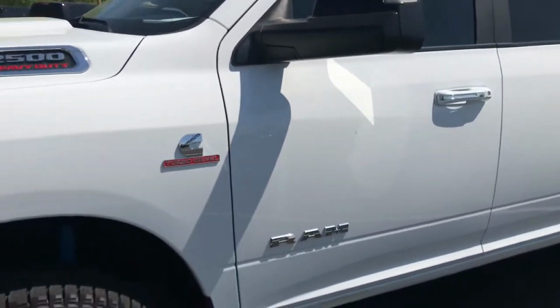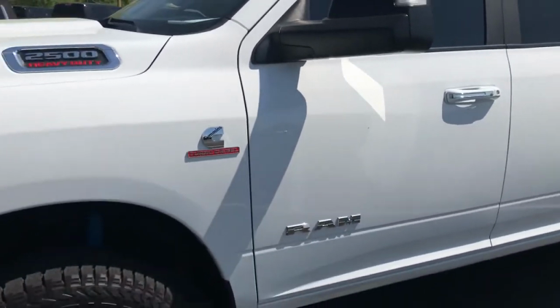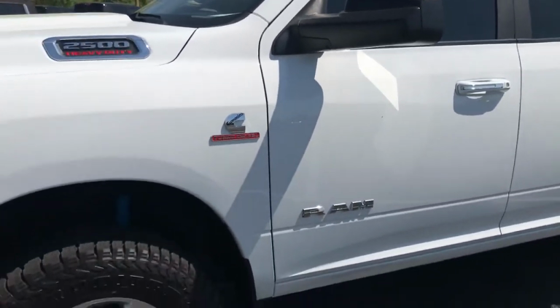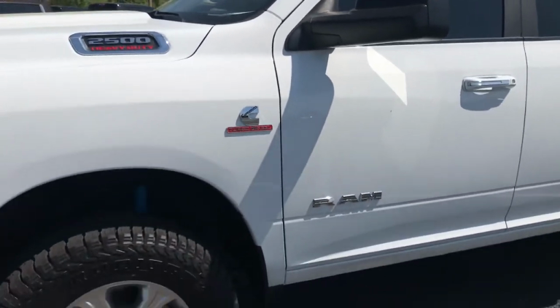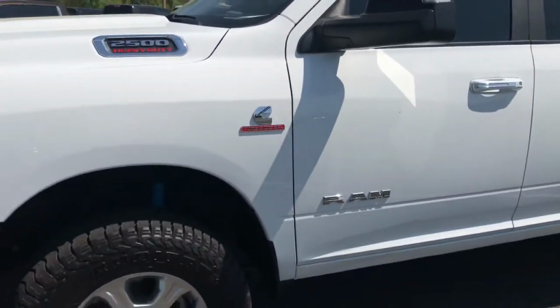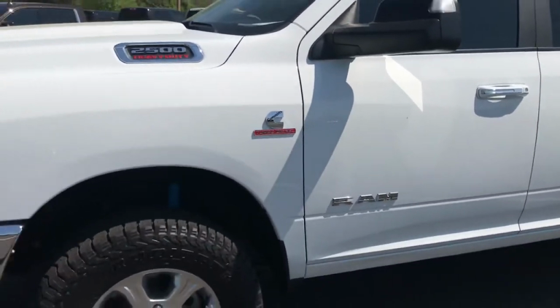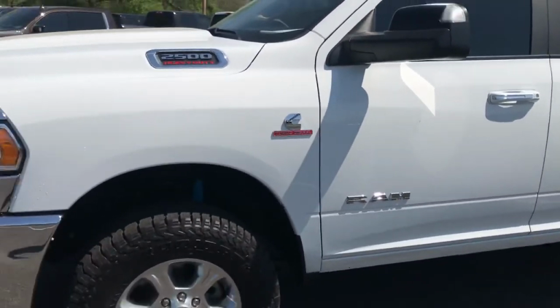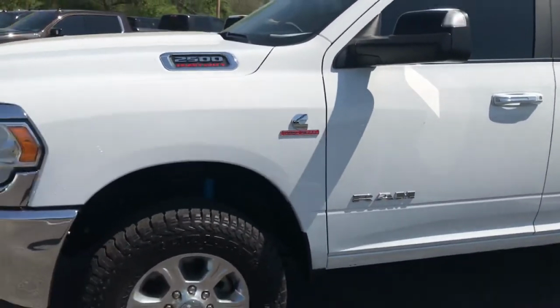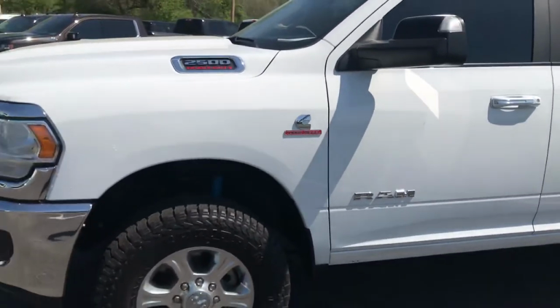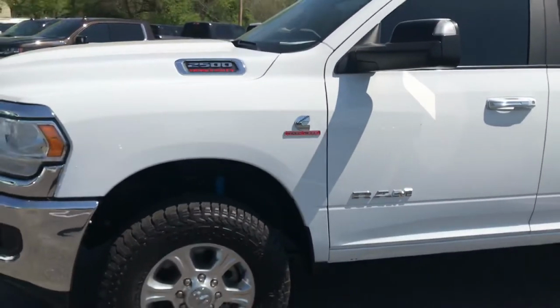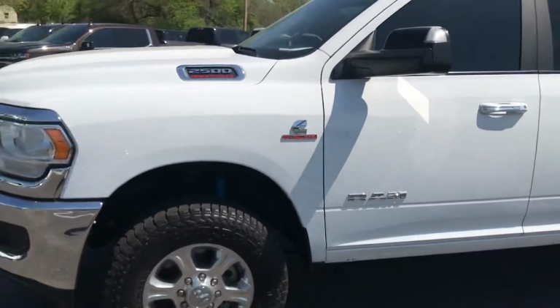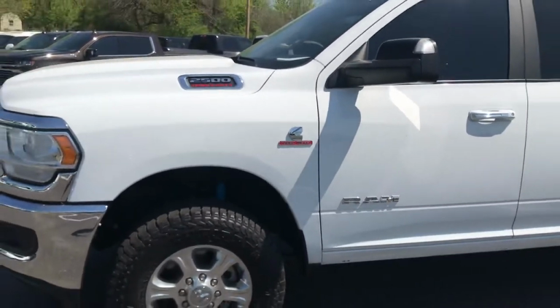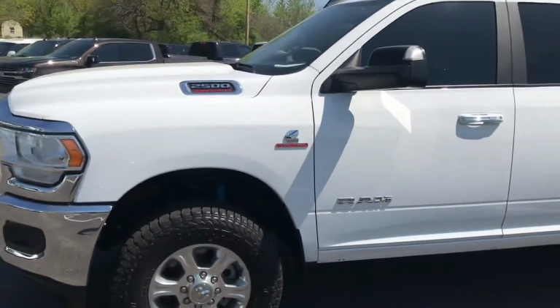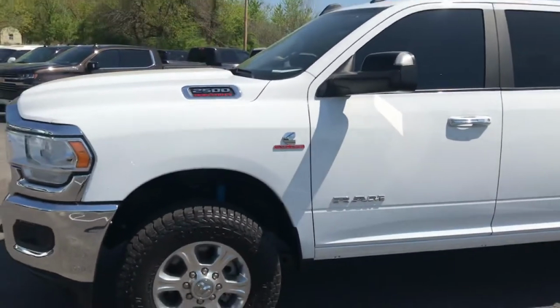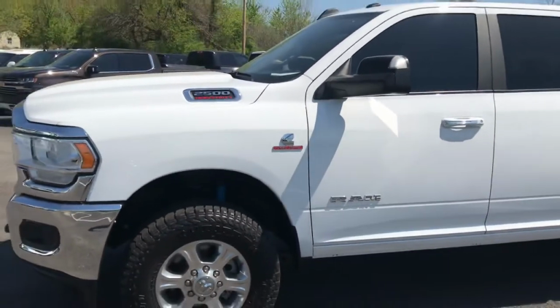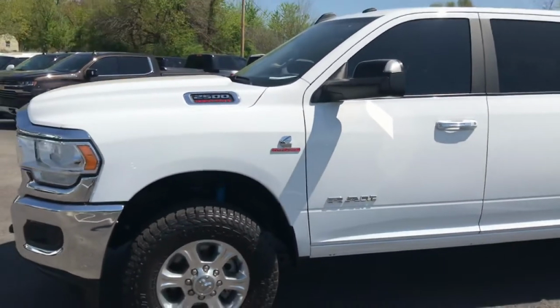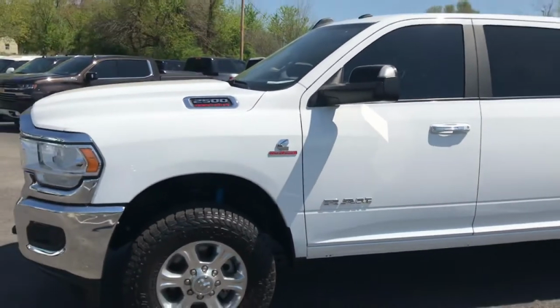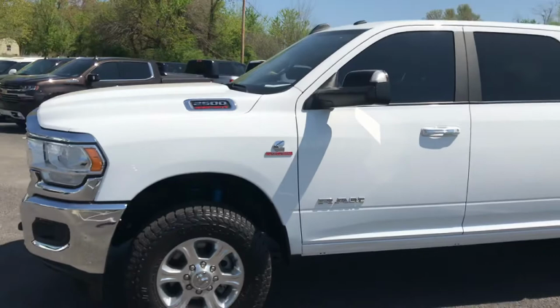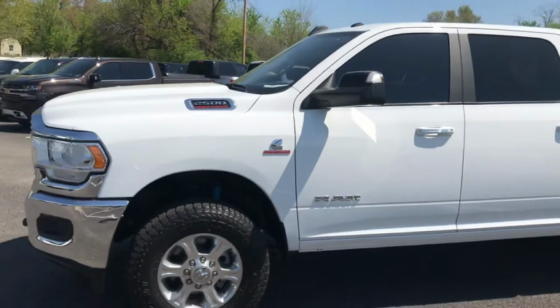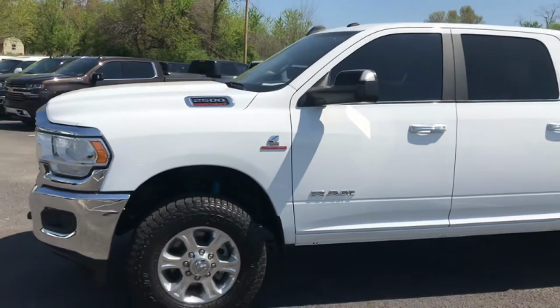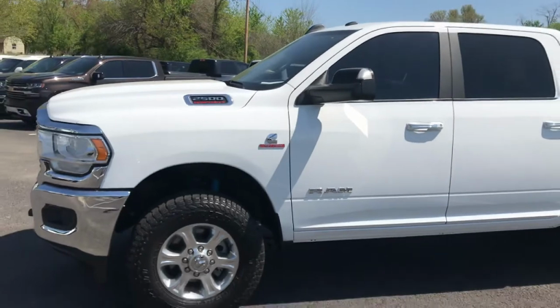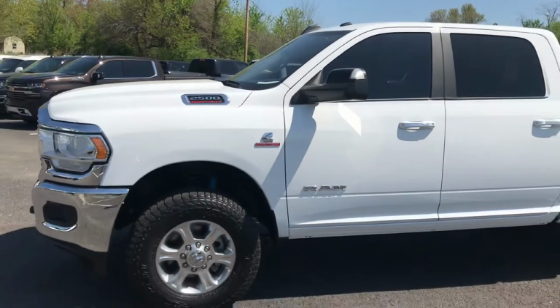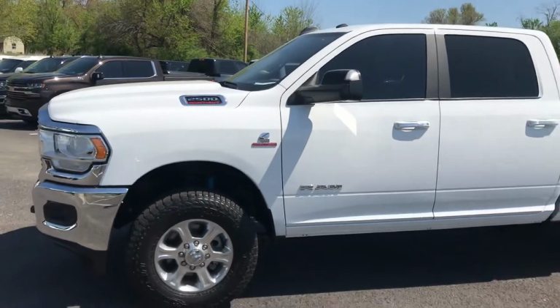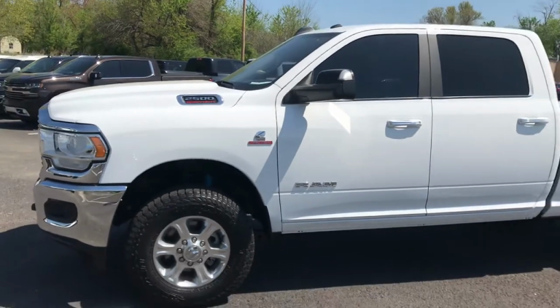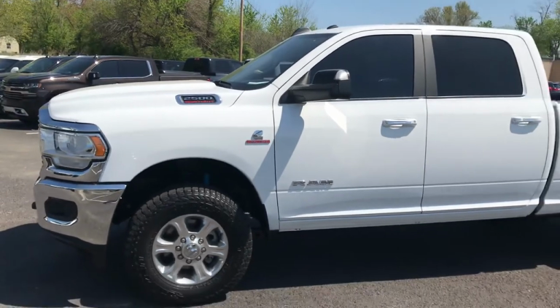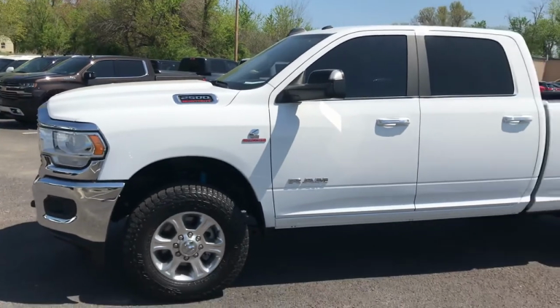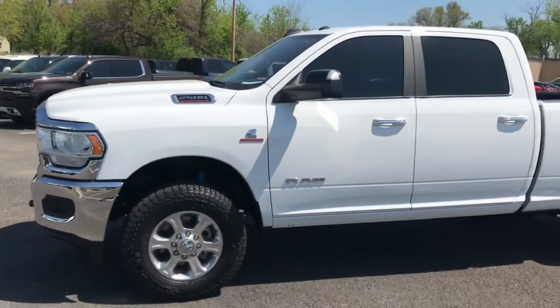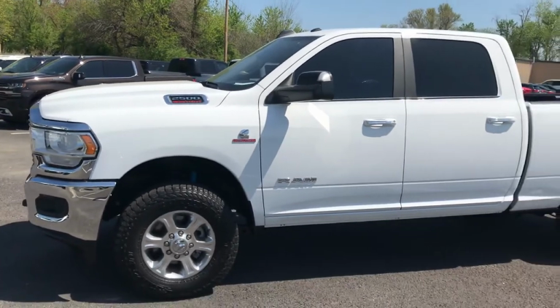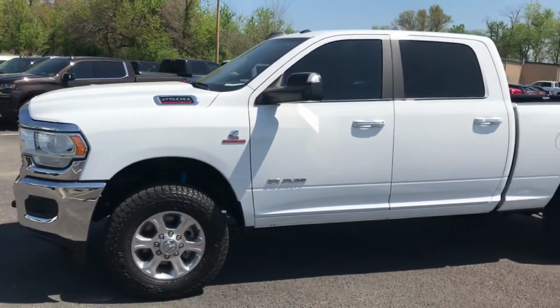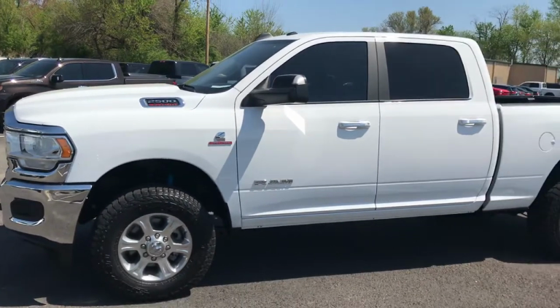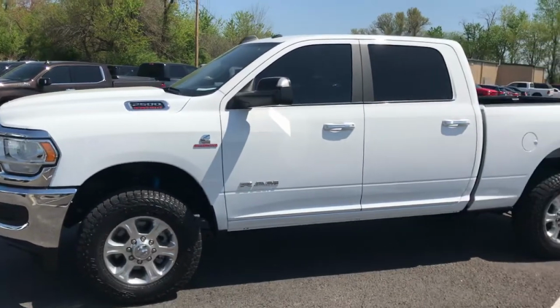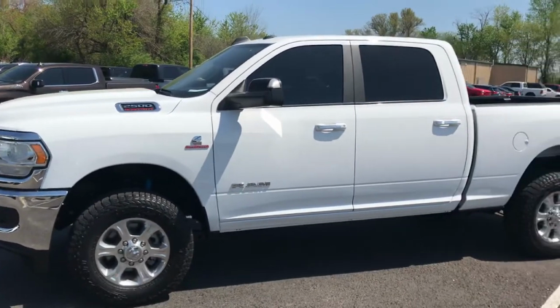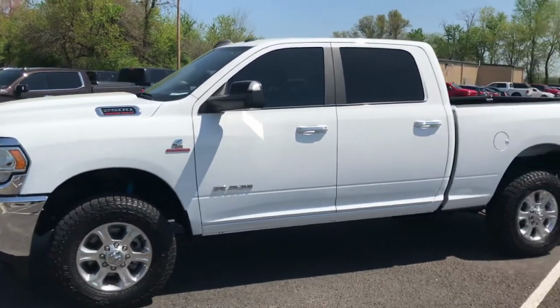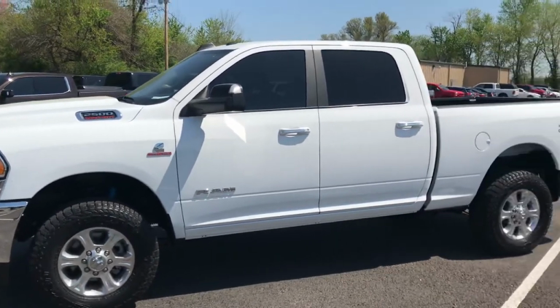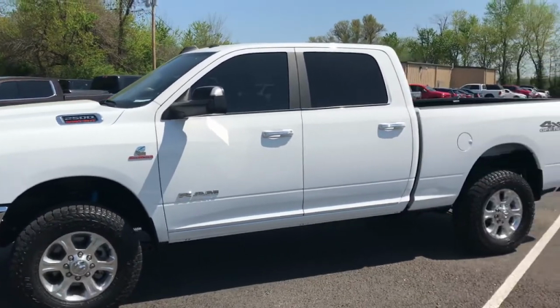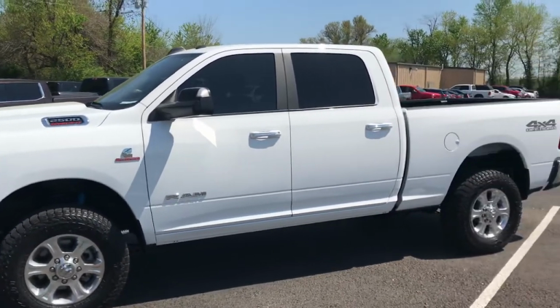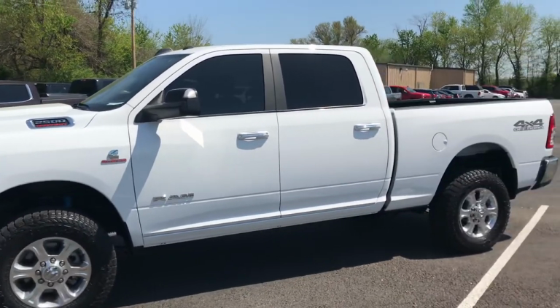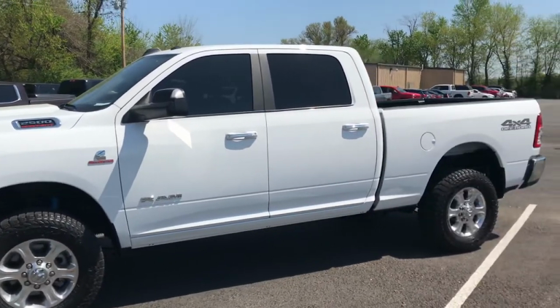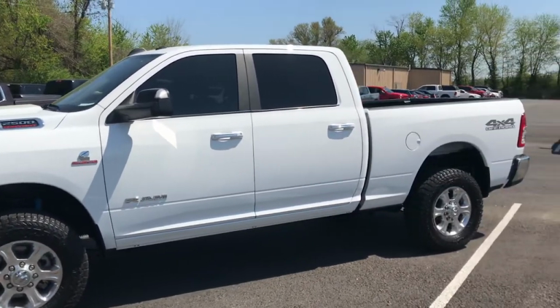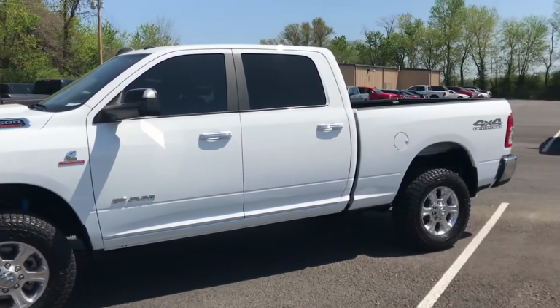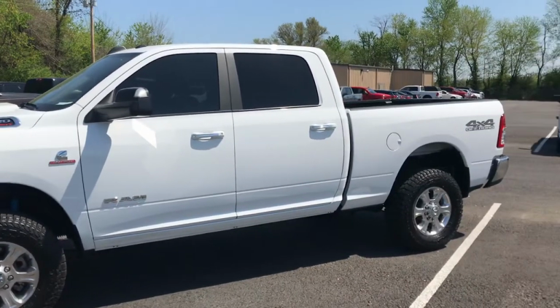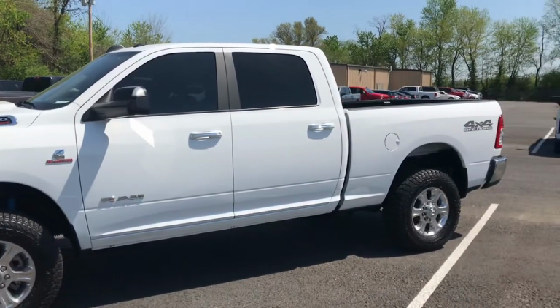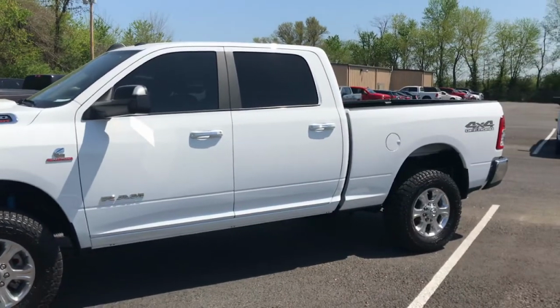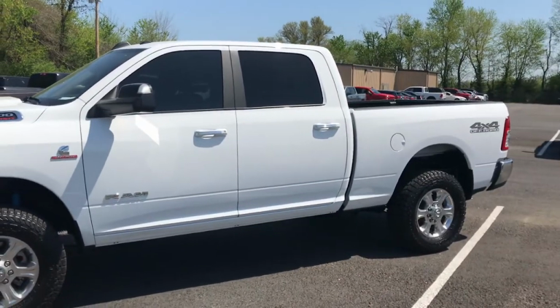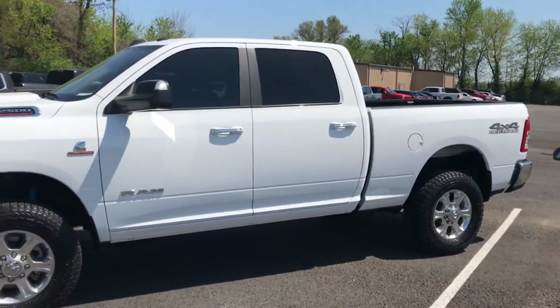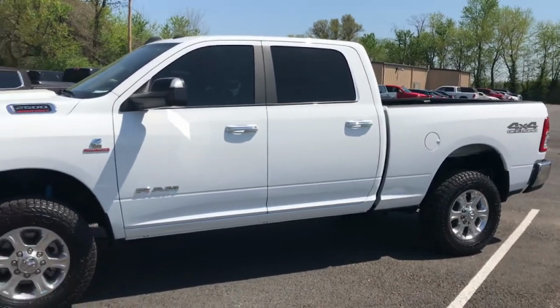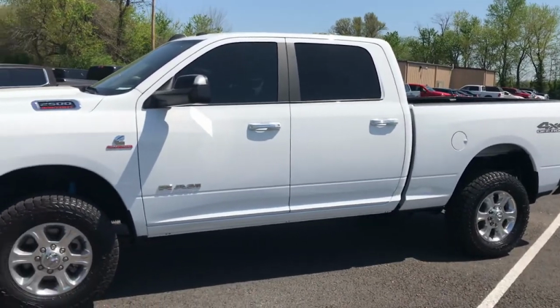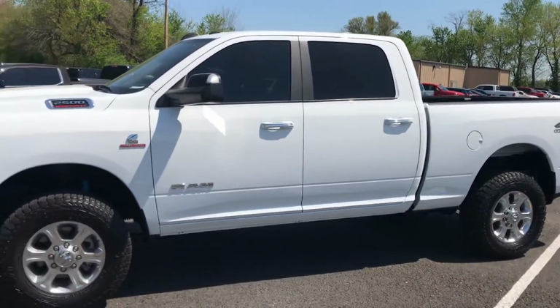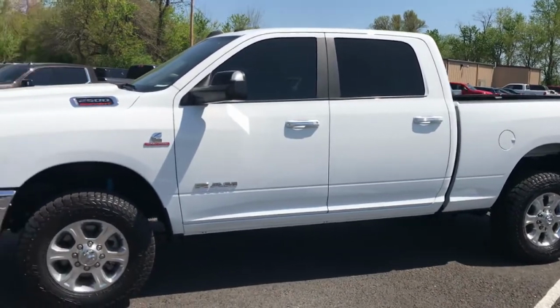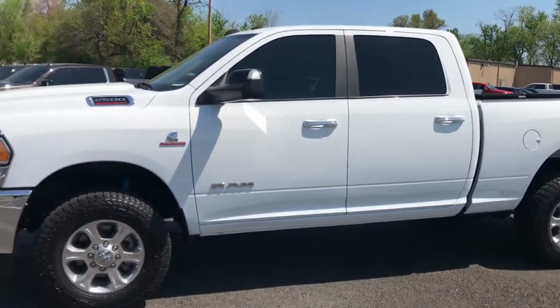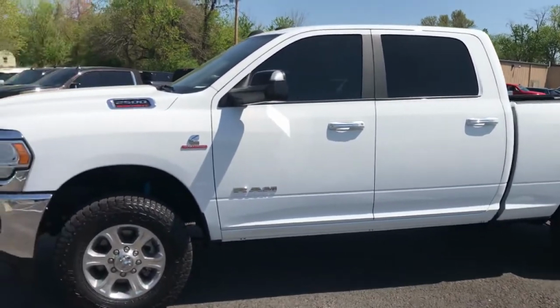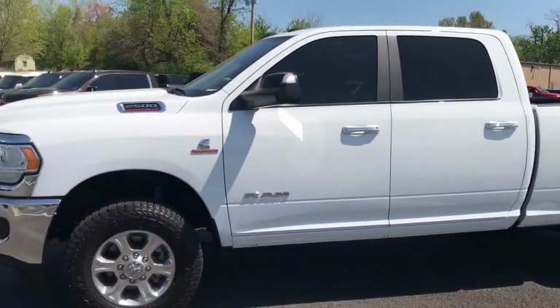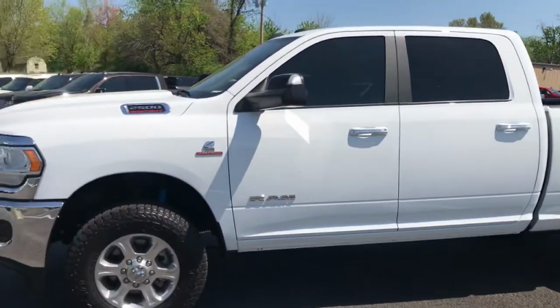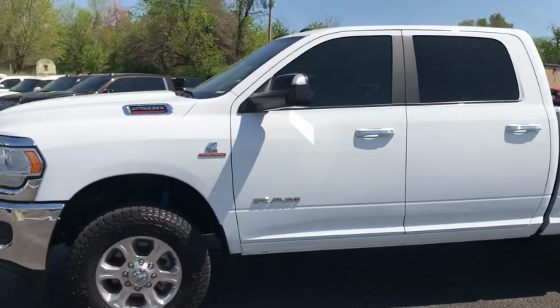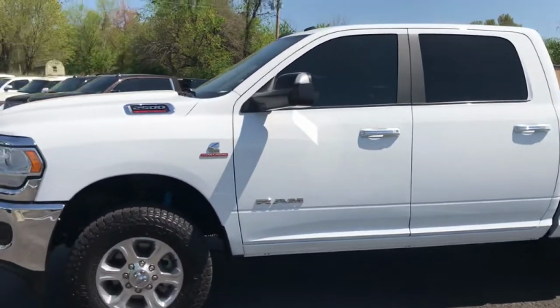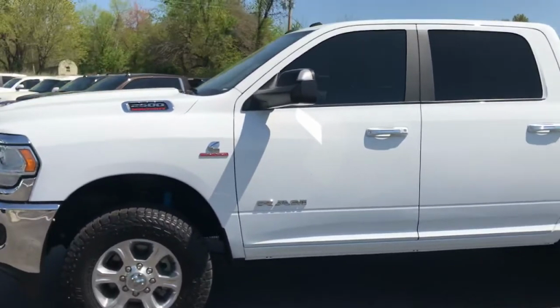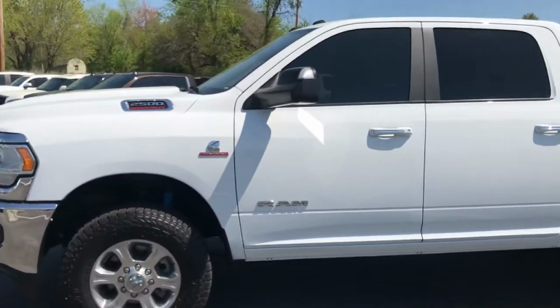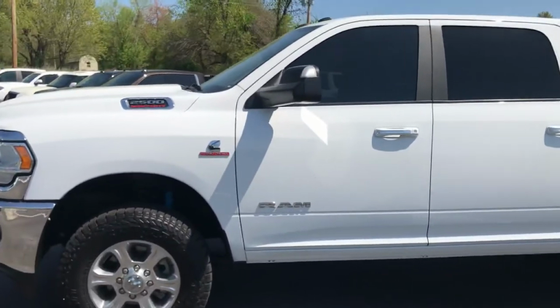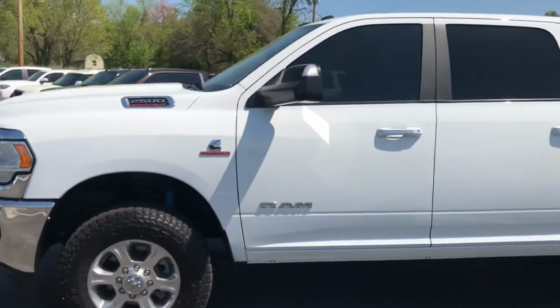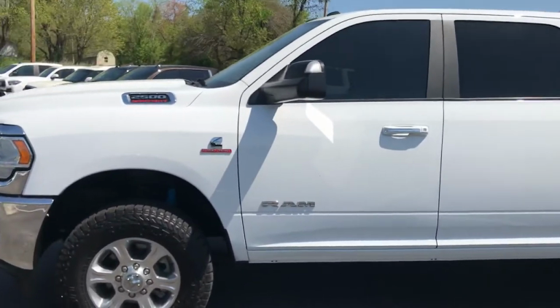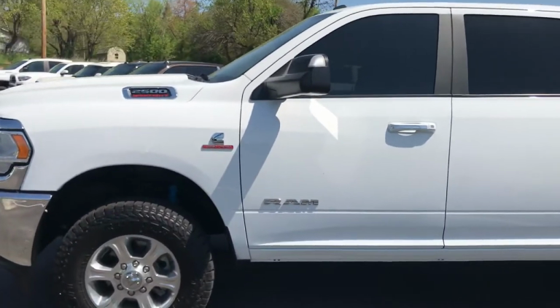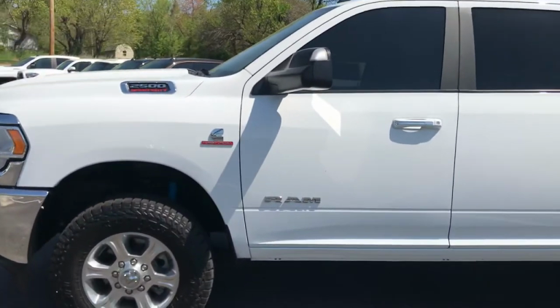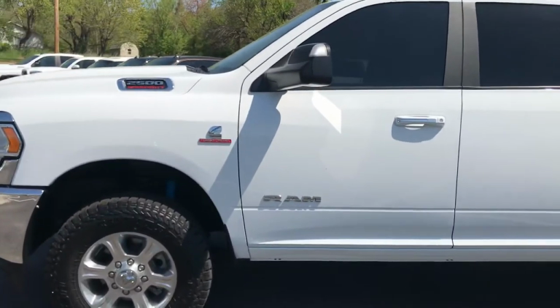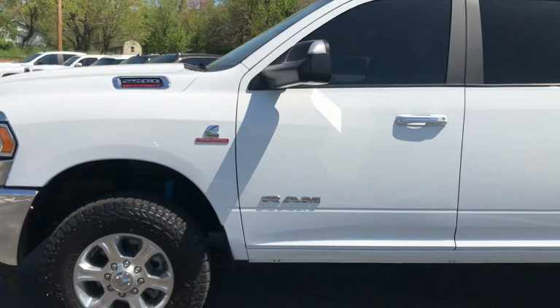I know you're going to be using it for work, but tinted windows — still looks good. Paint's in excellent condition.